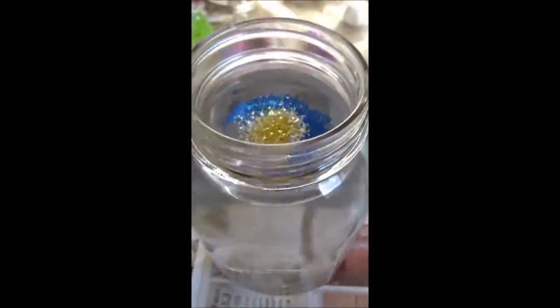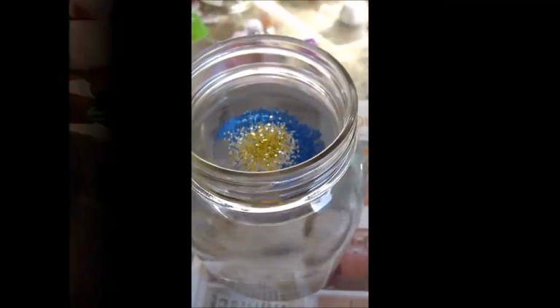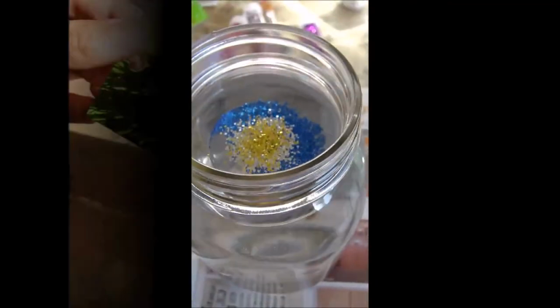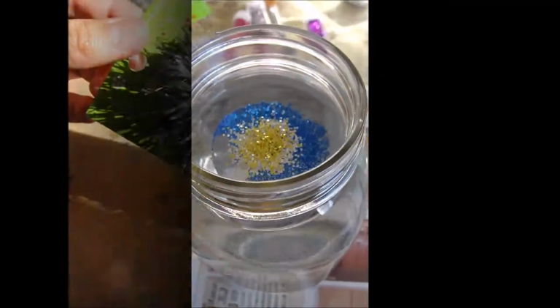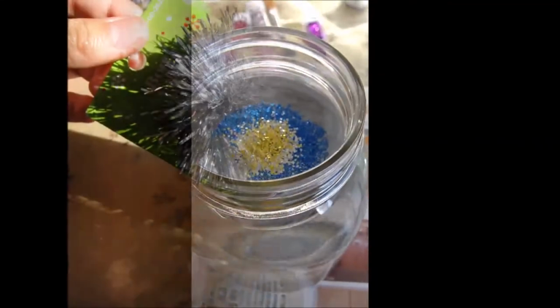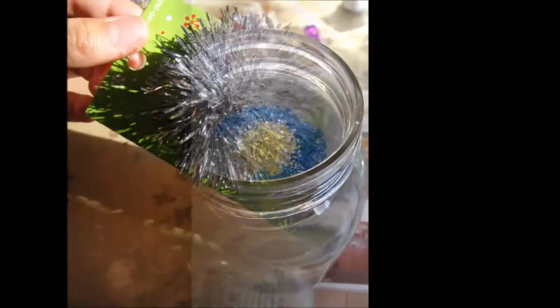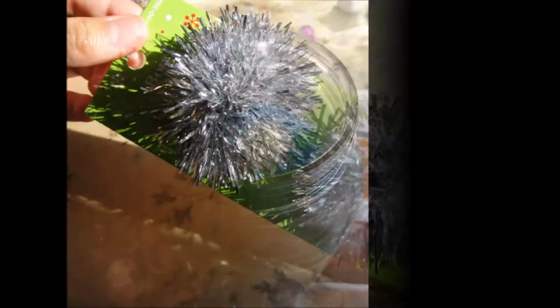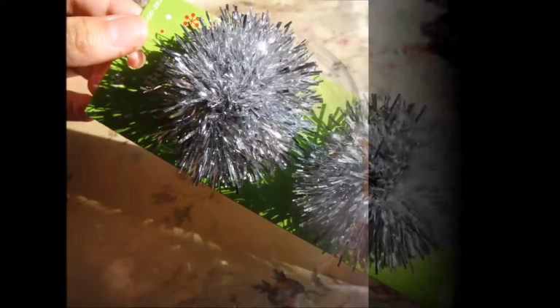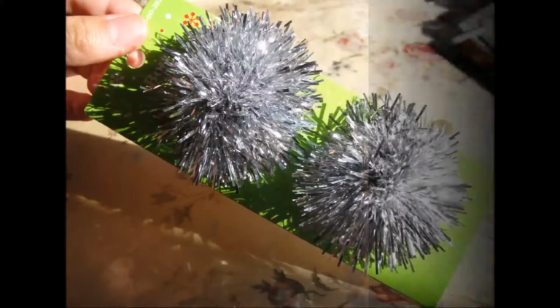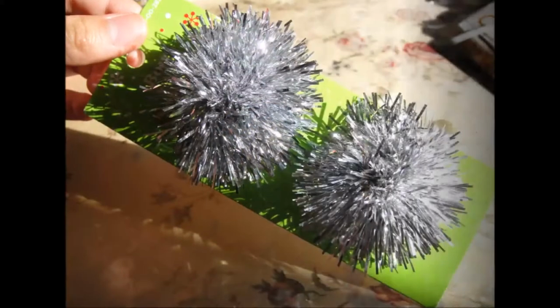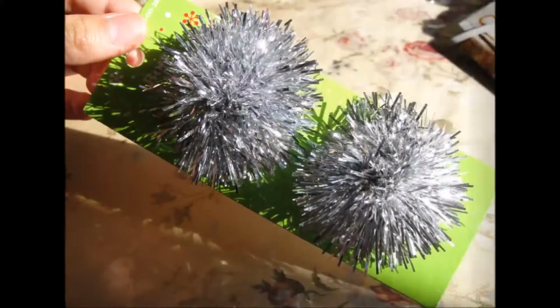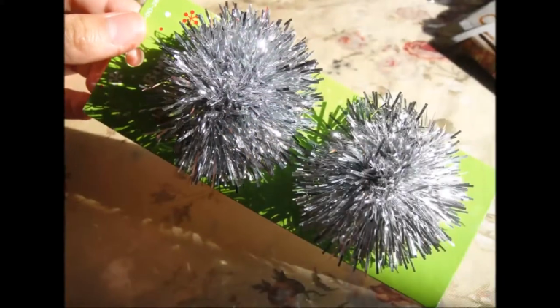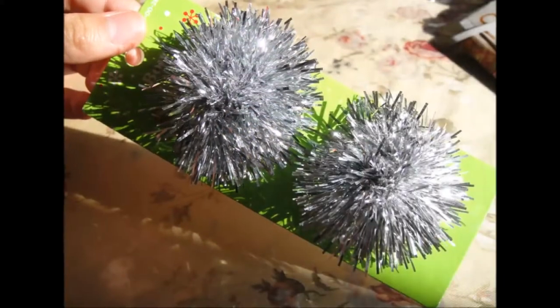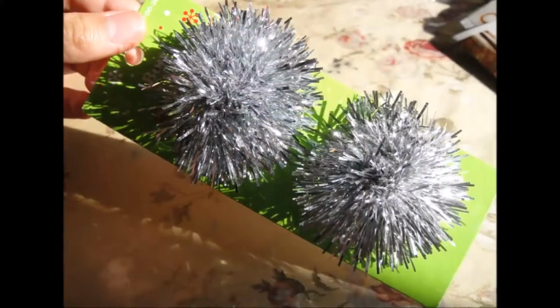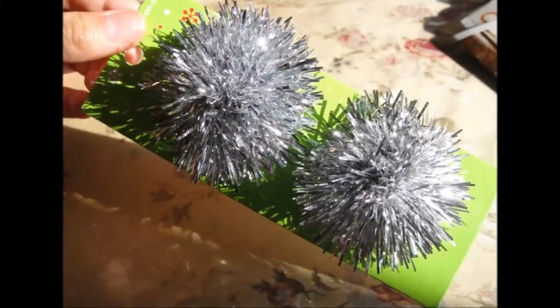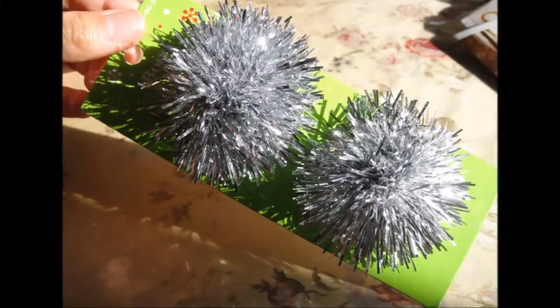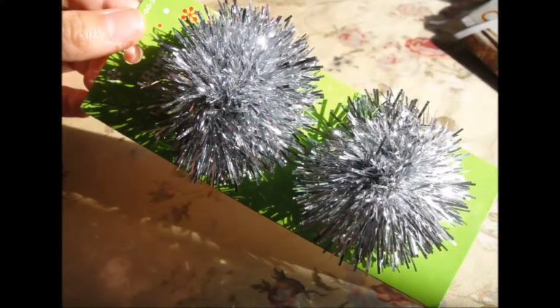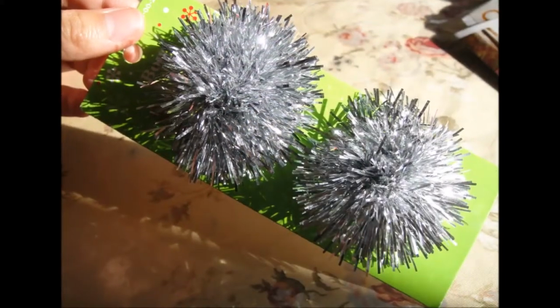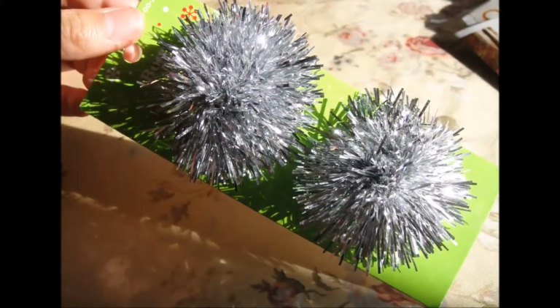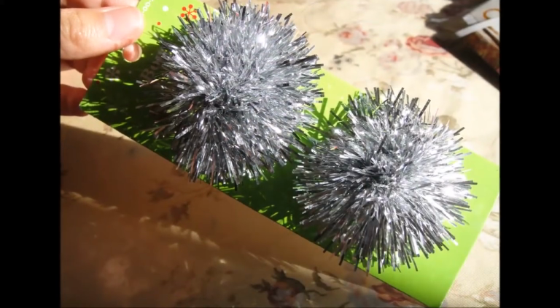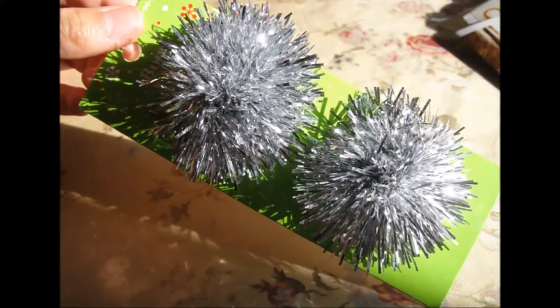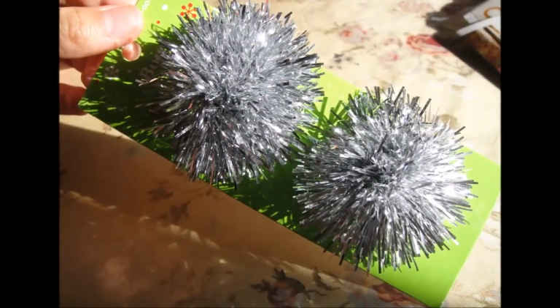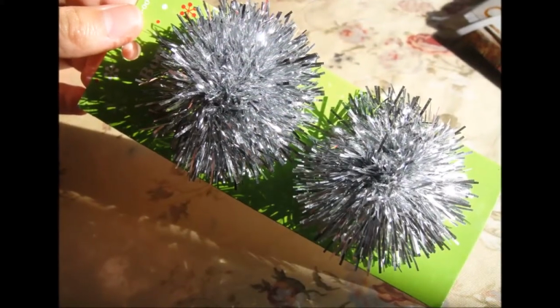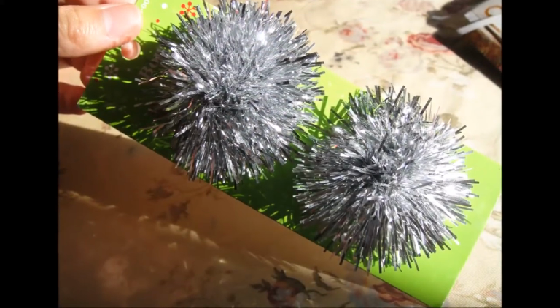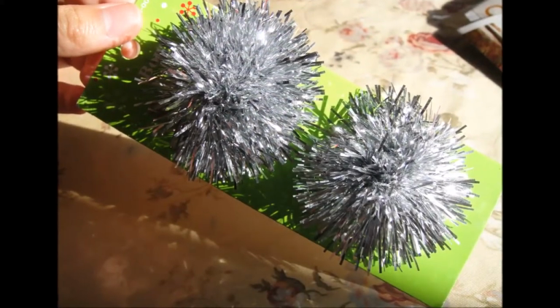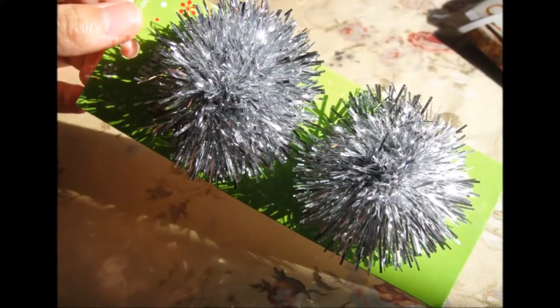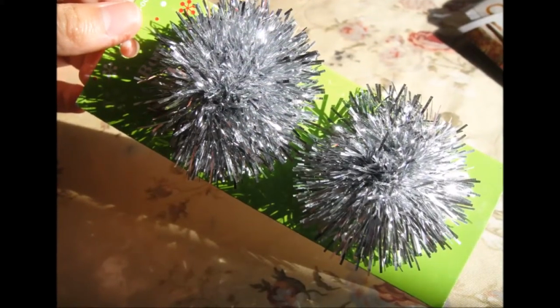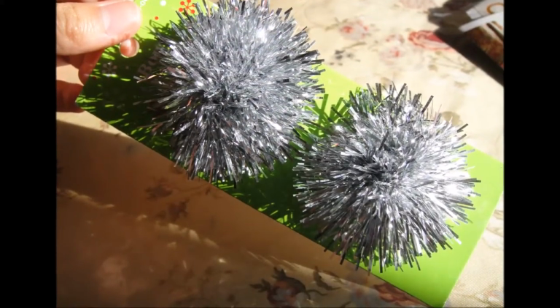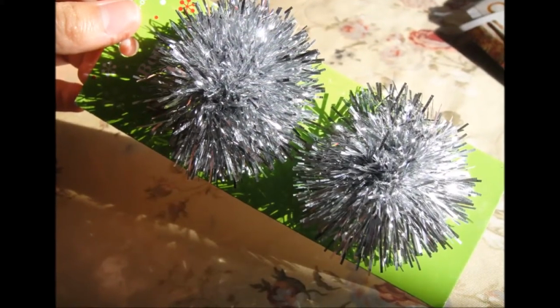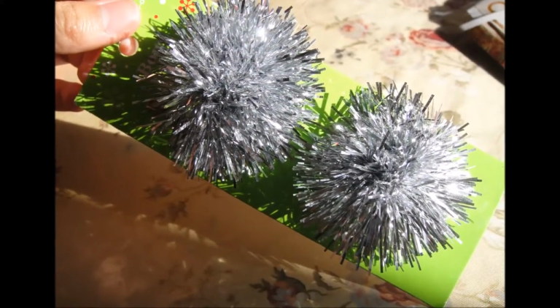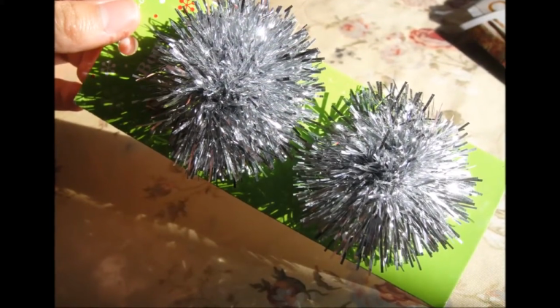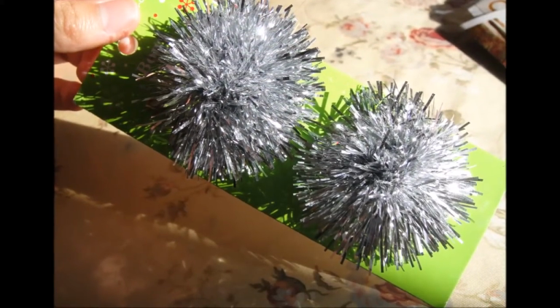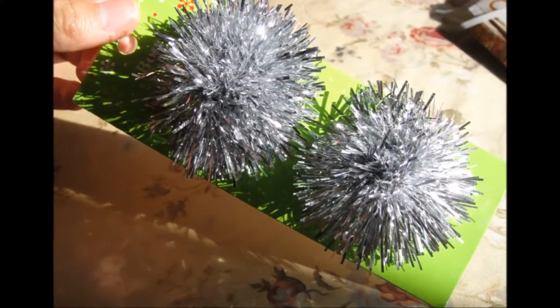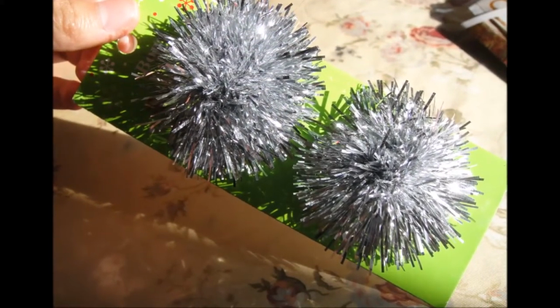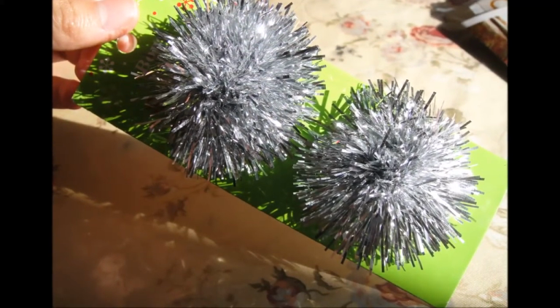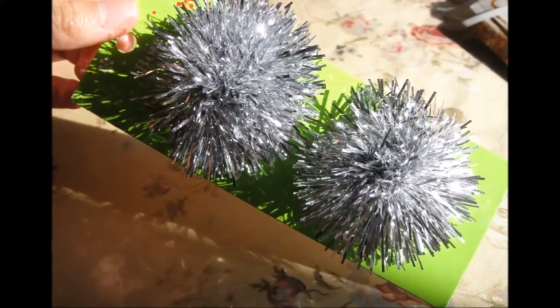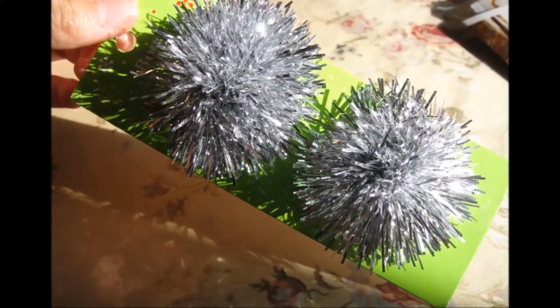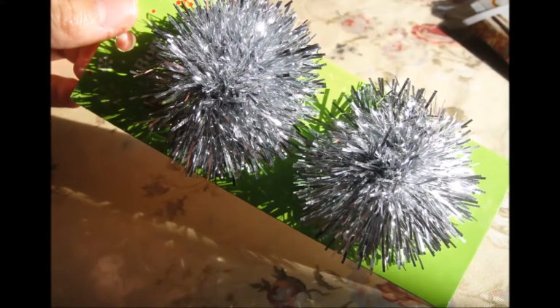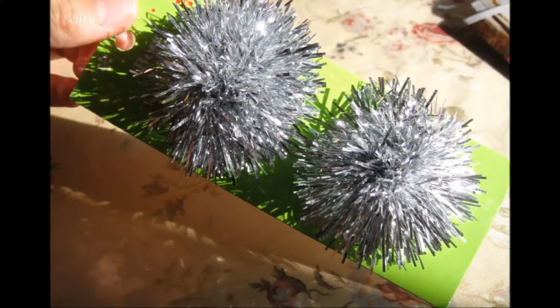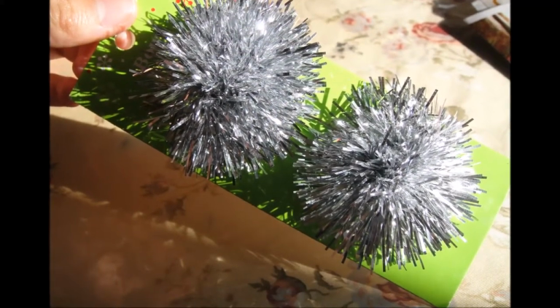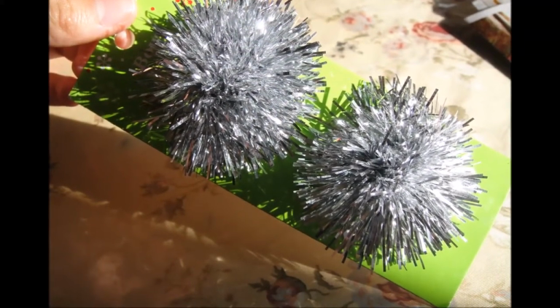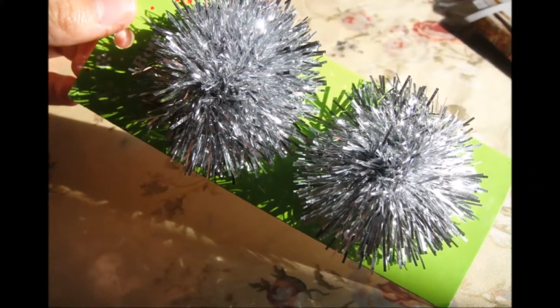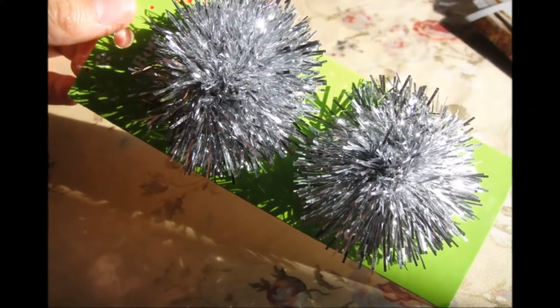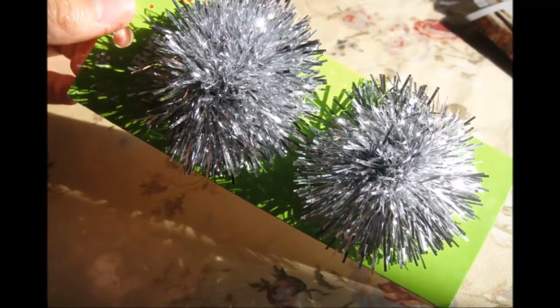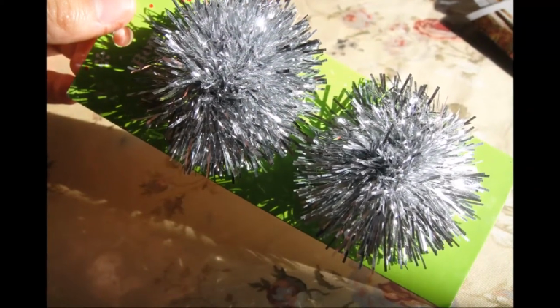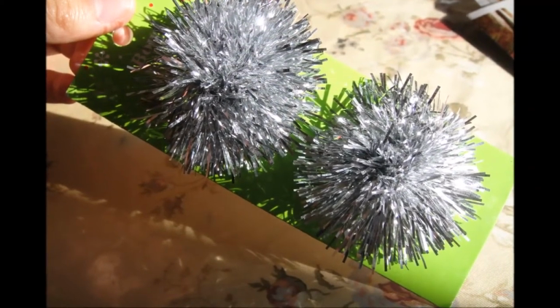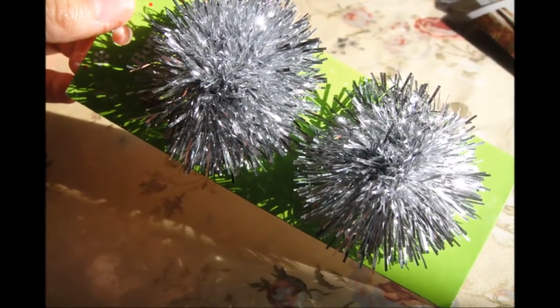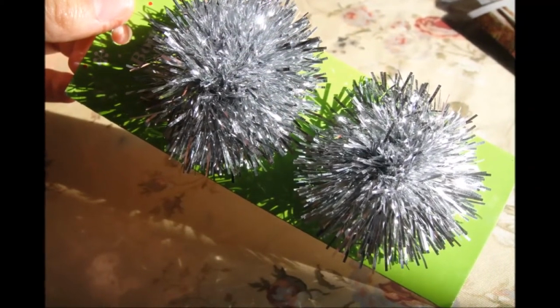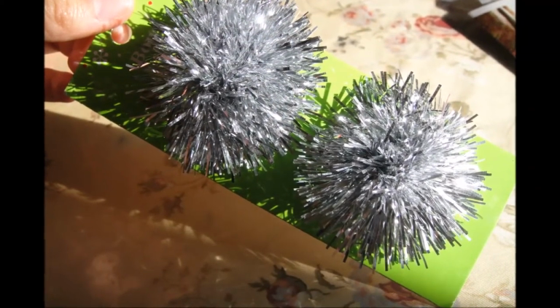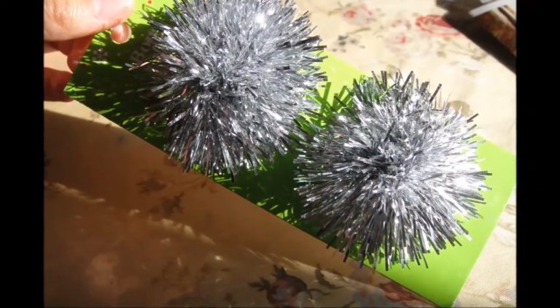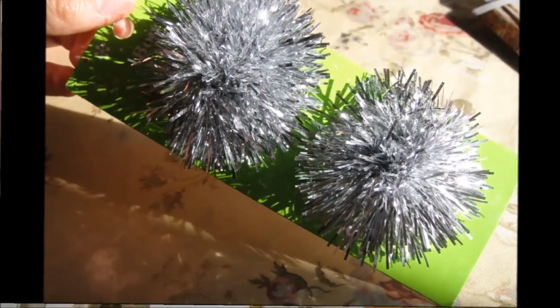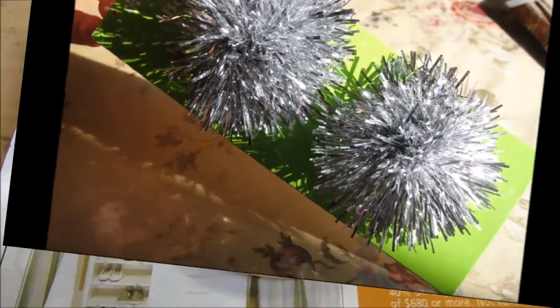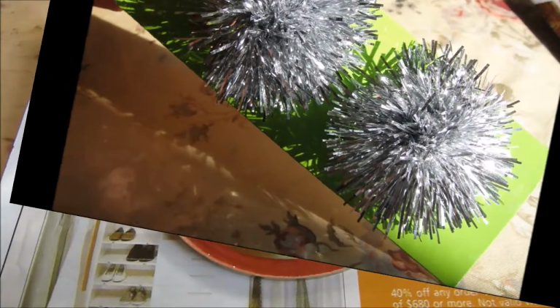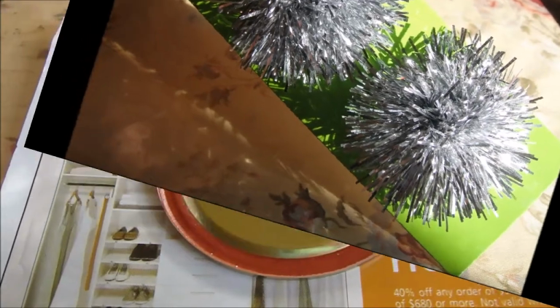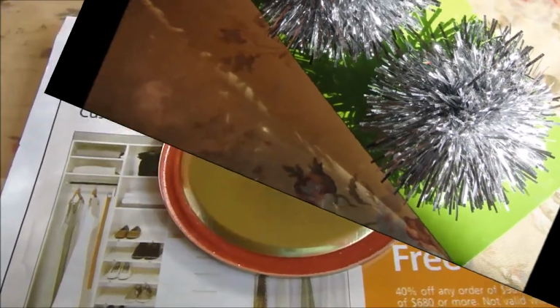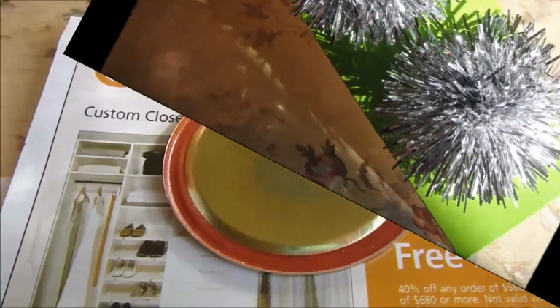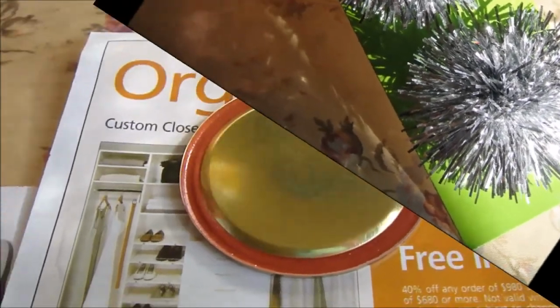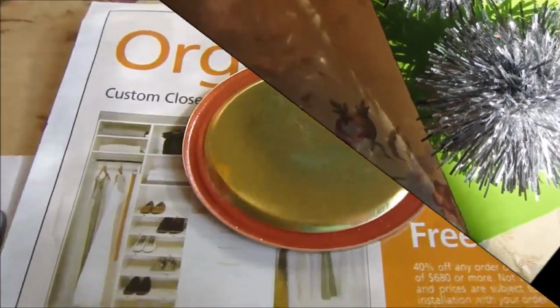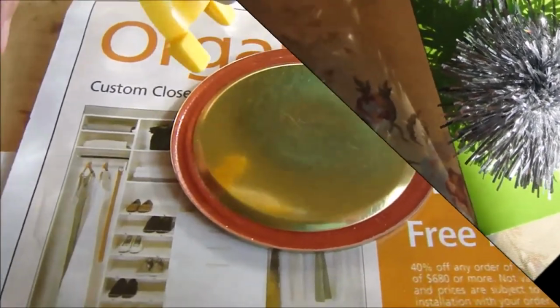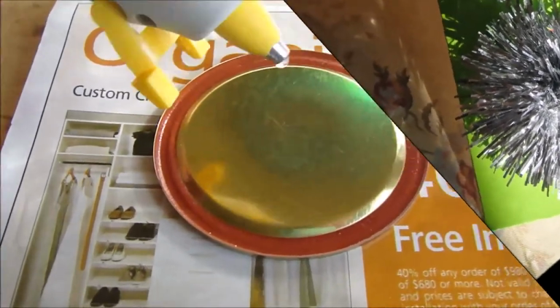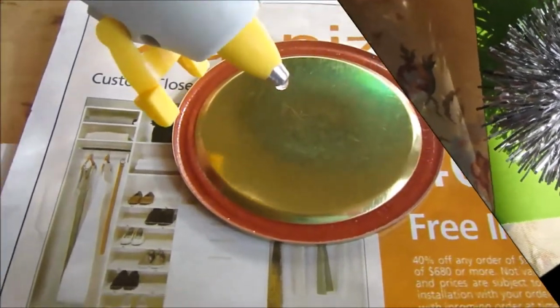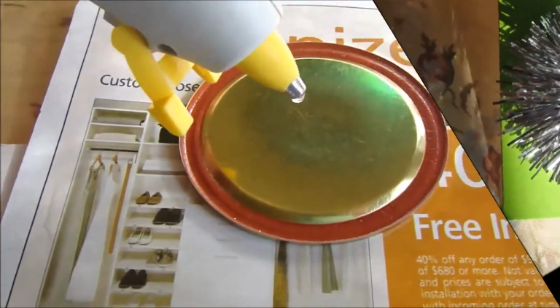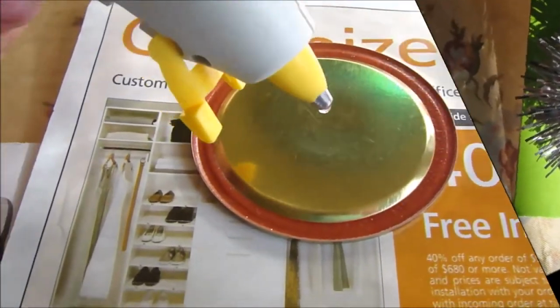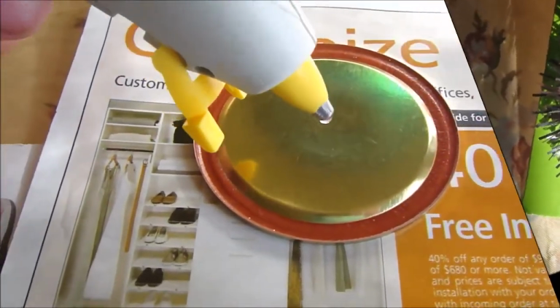For some more effects, I took these pom-pom balls and cut them up into little pieces and just dumped them inside.